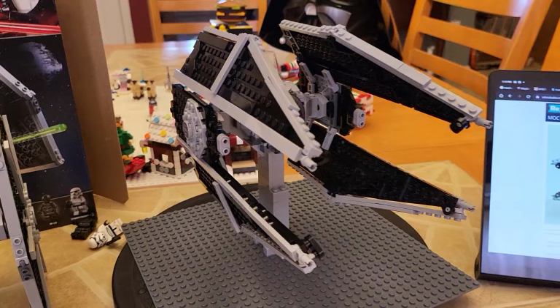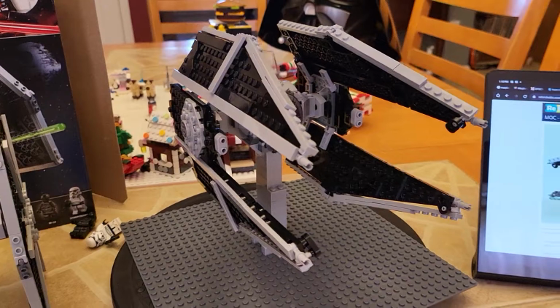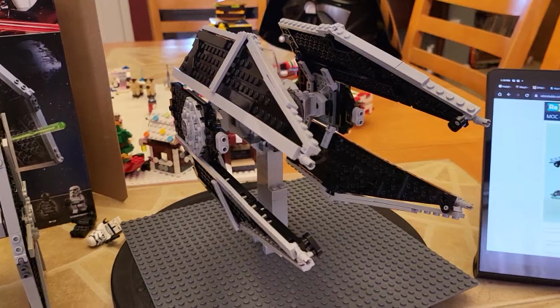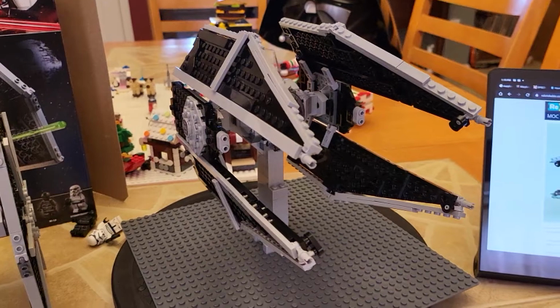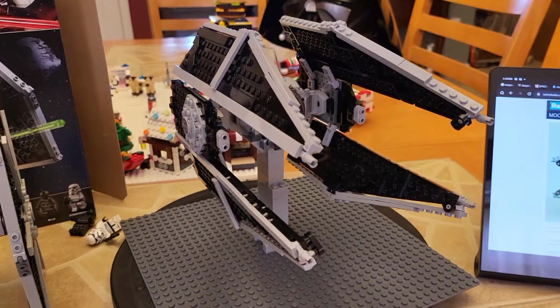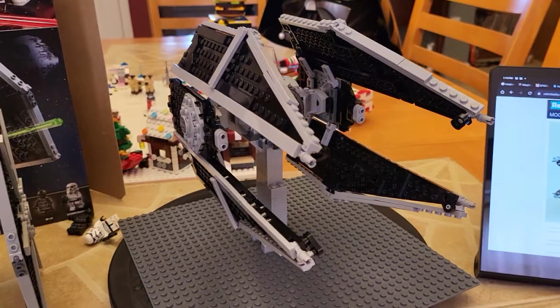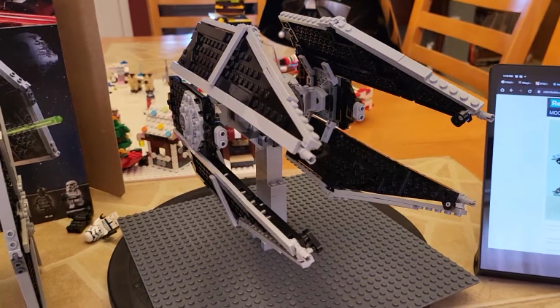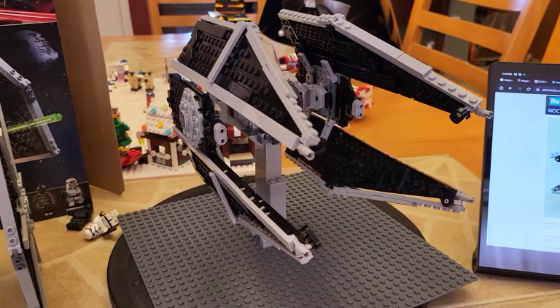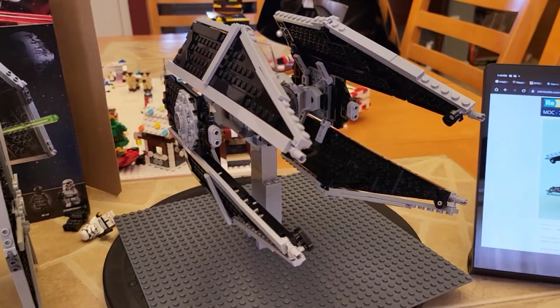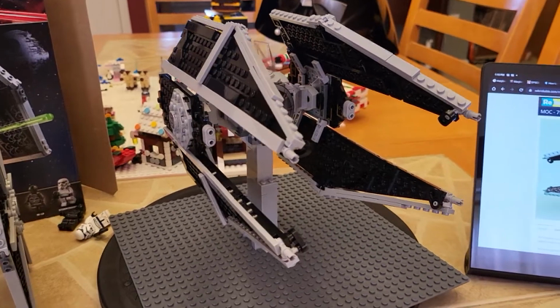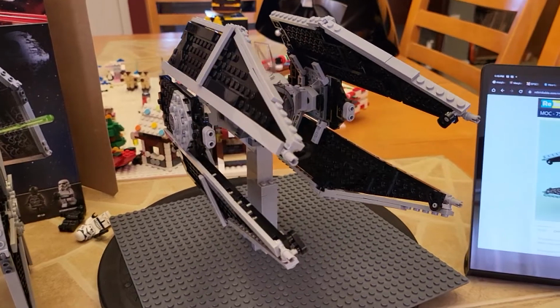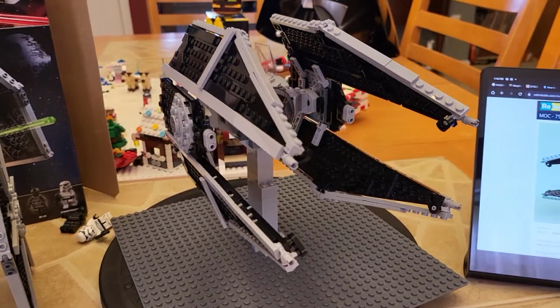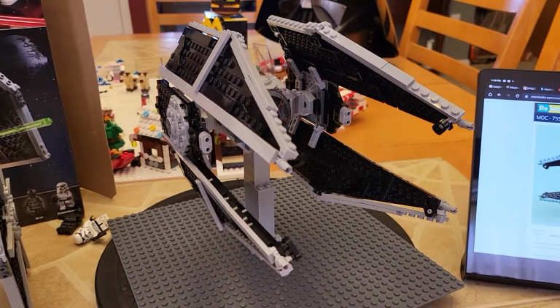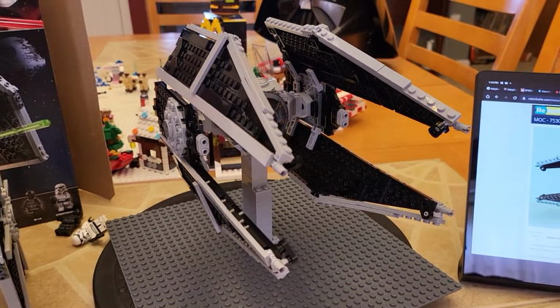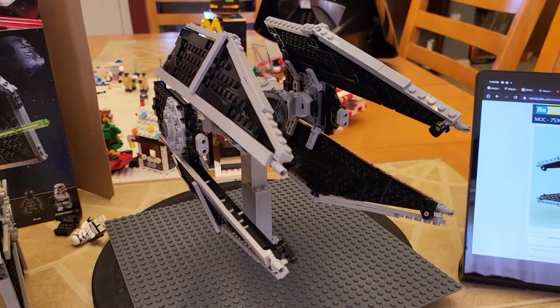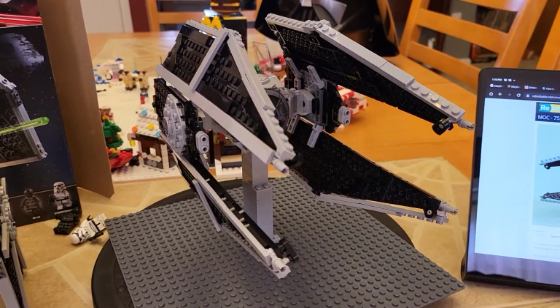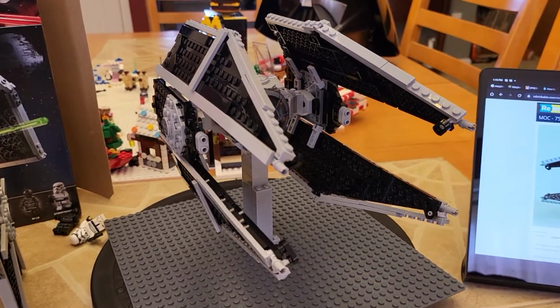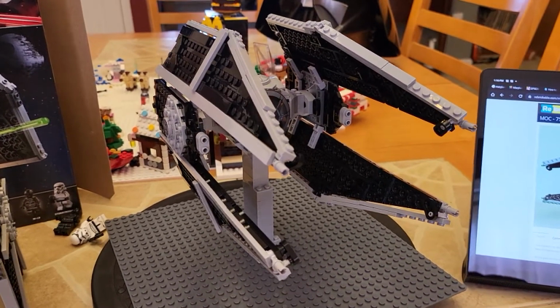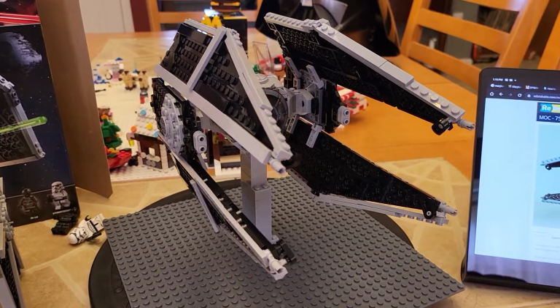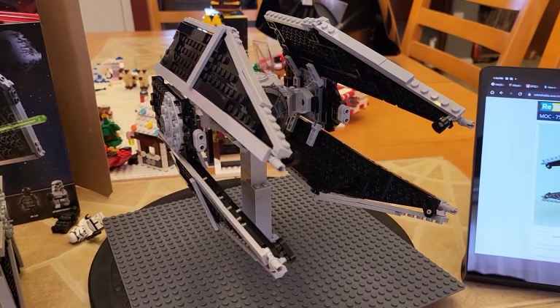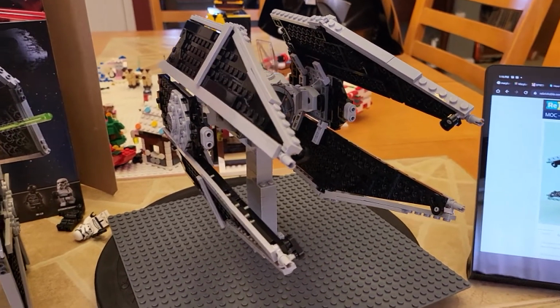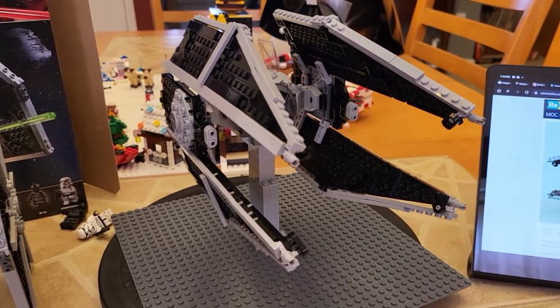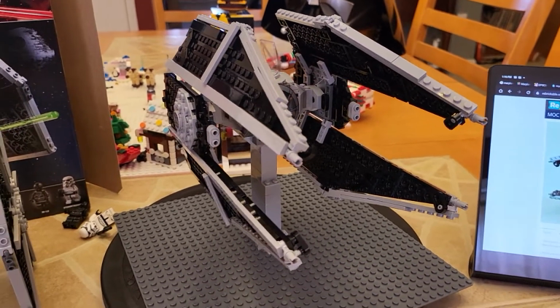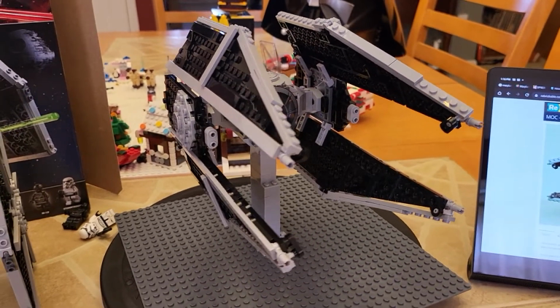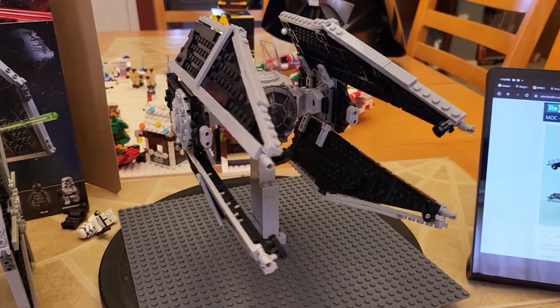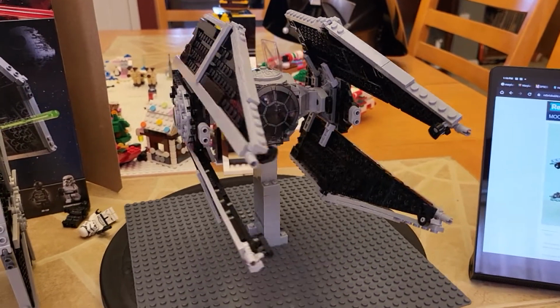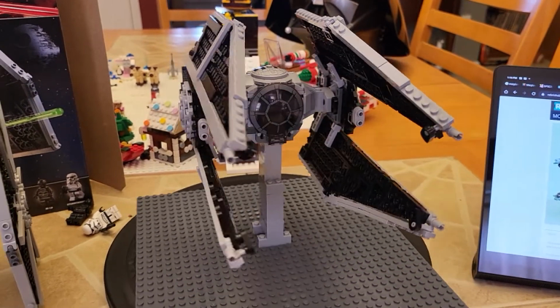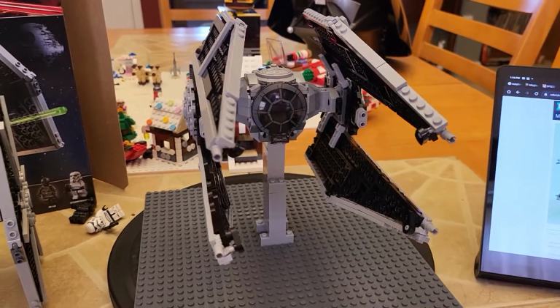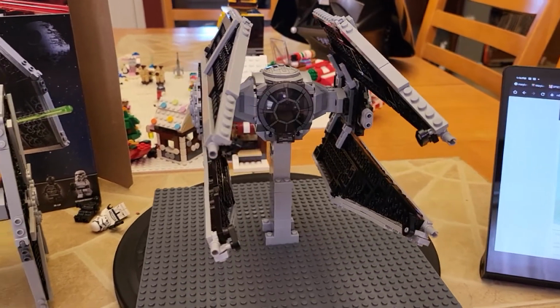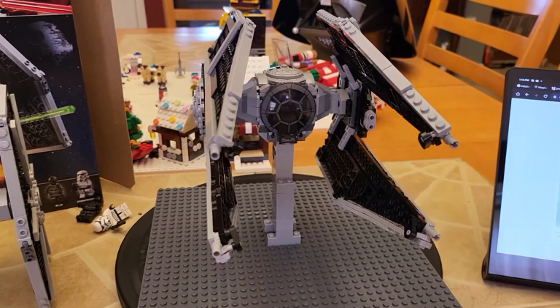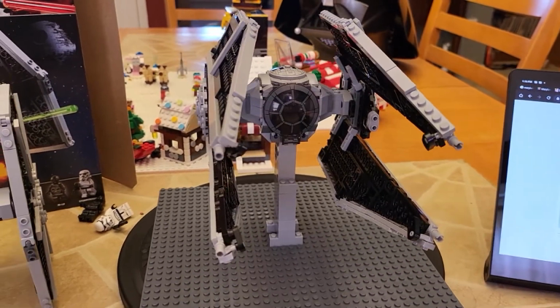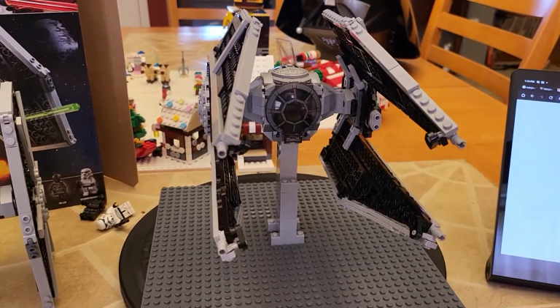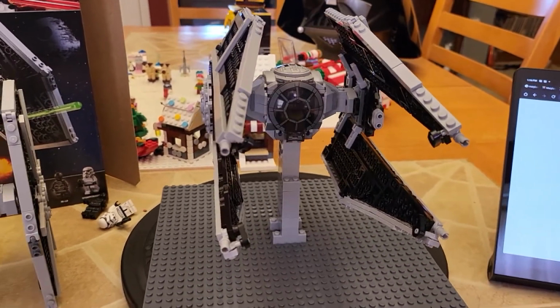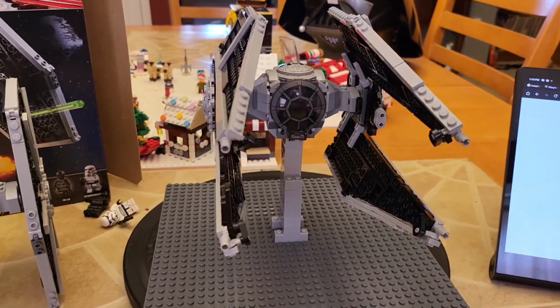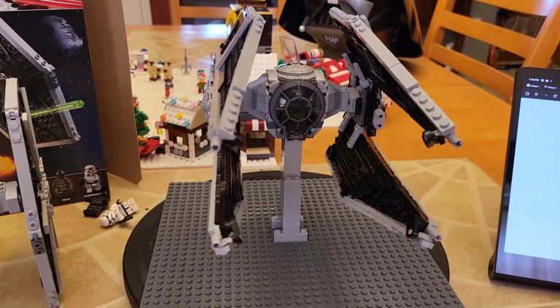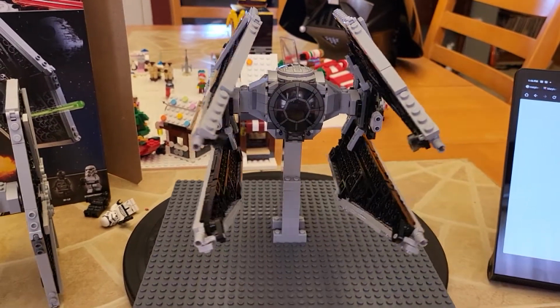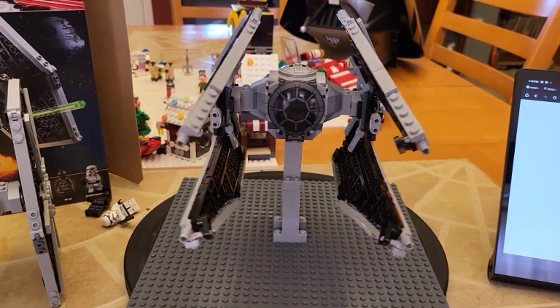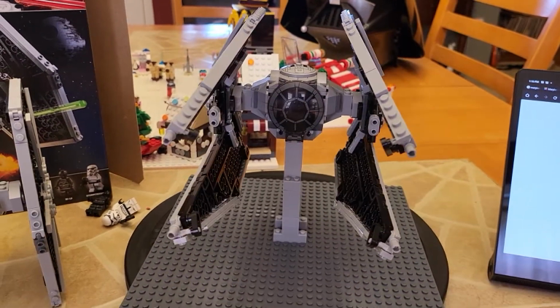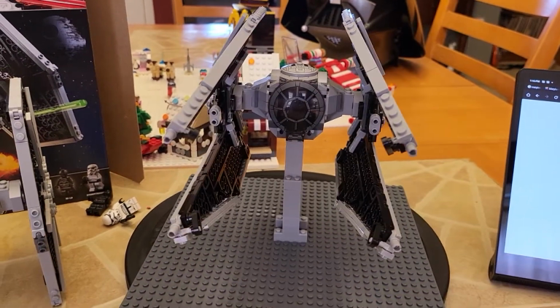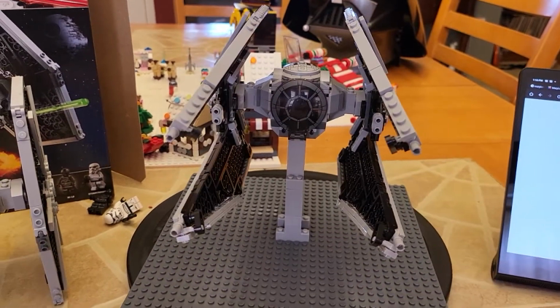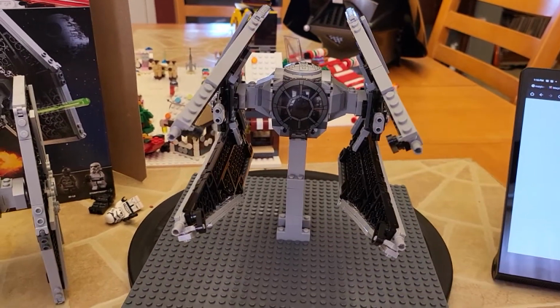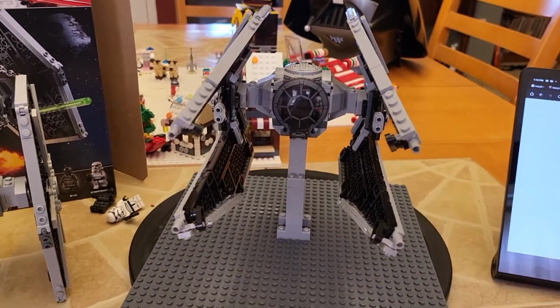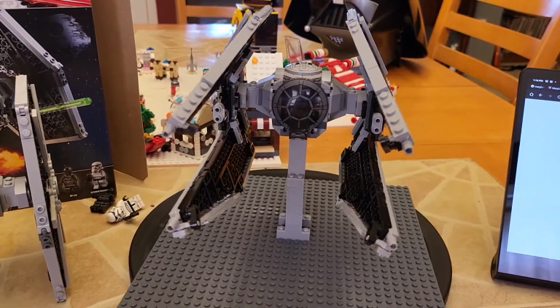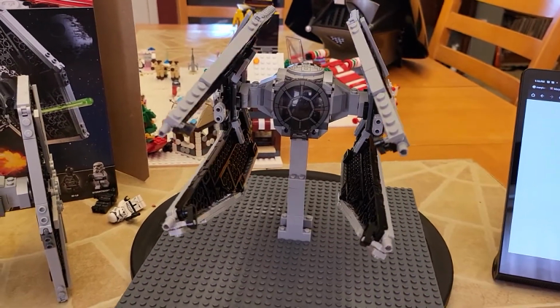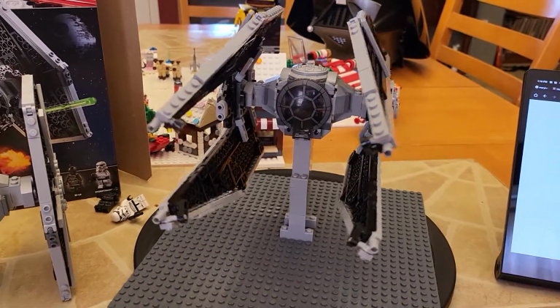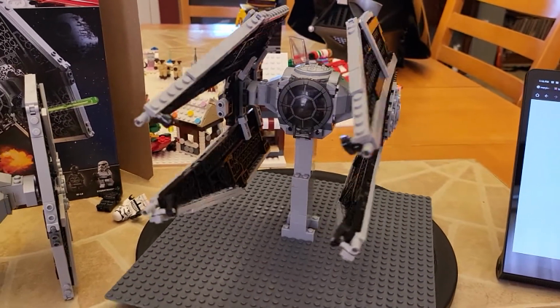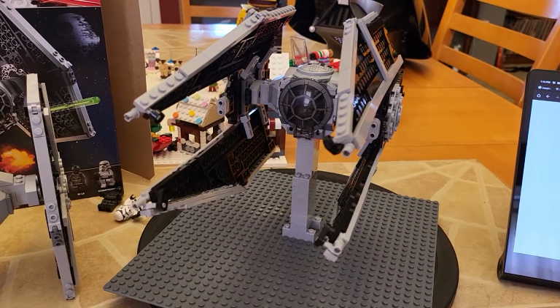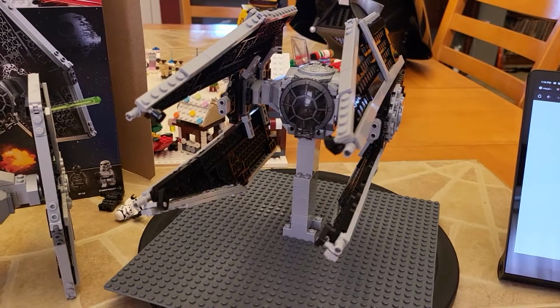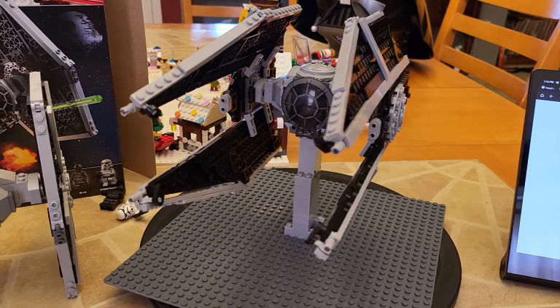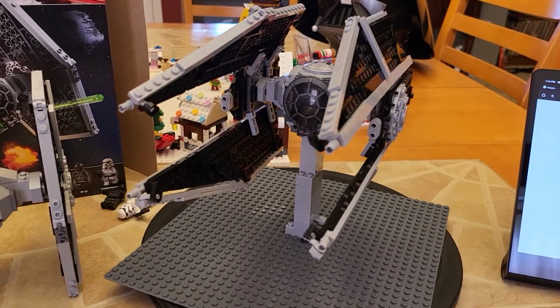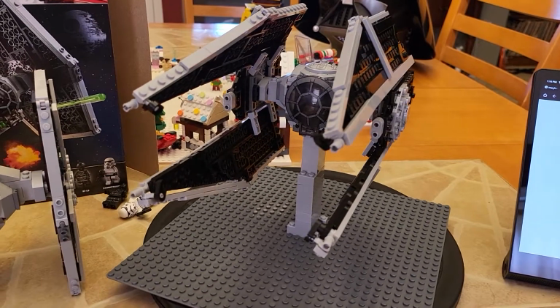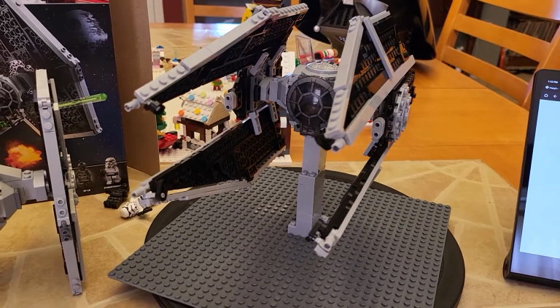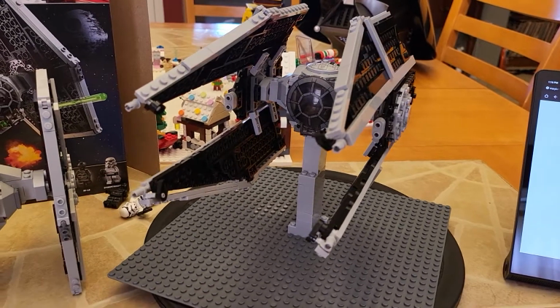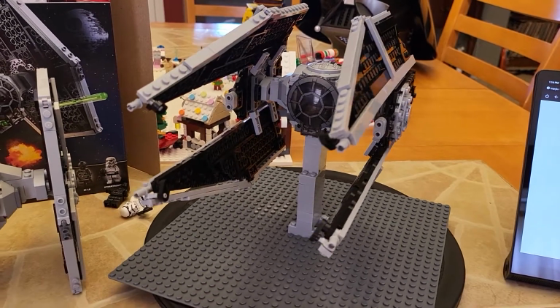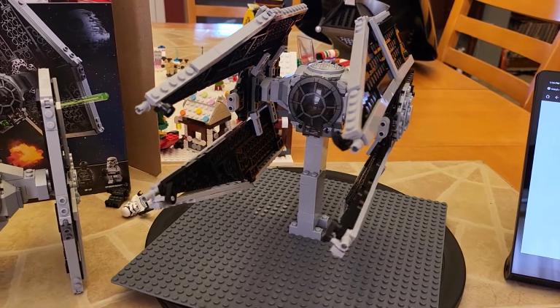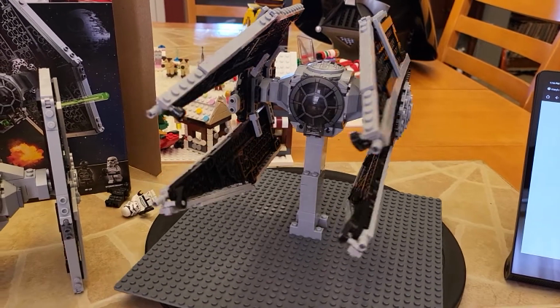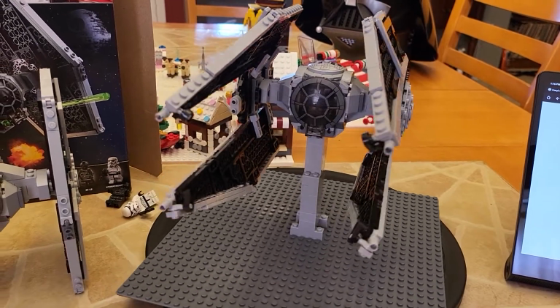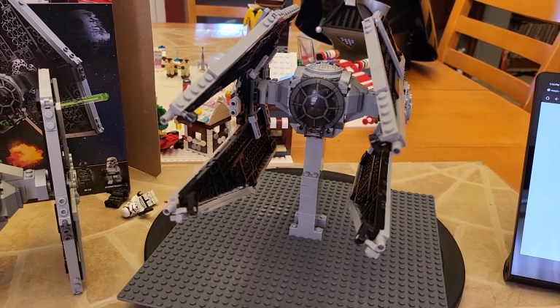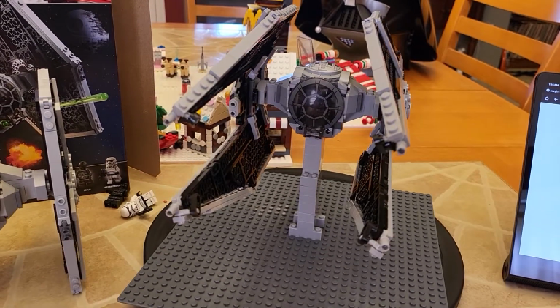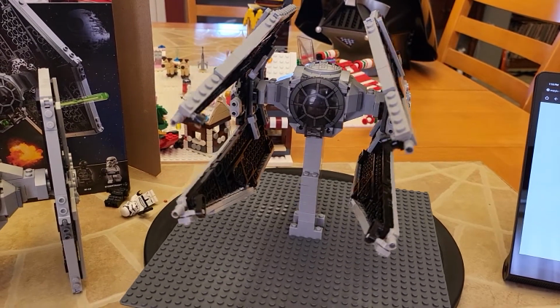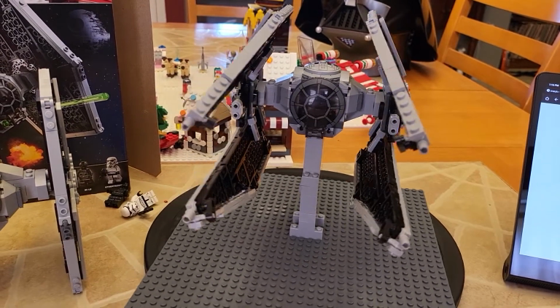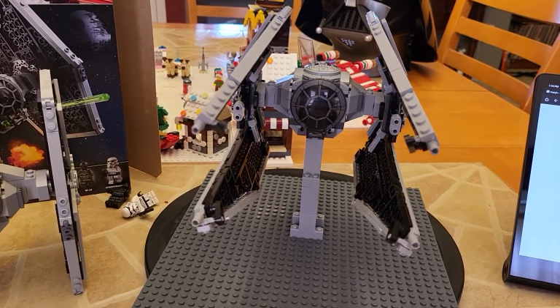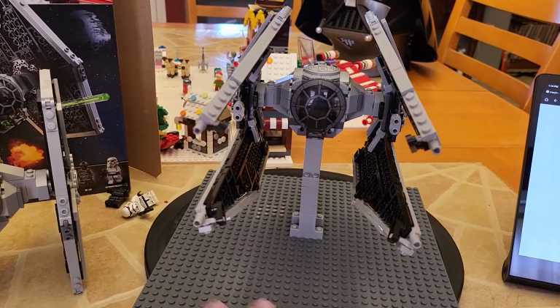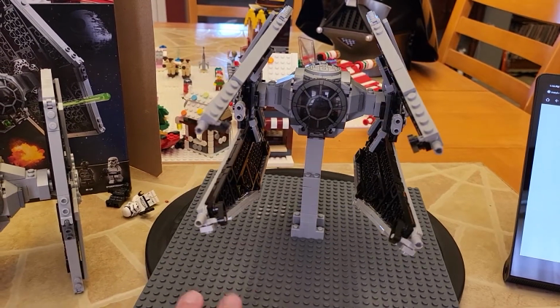Hi YouTube! I just wanted to take a couple of minutes to give you a quick thought on the recent Rebrickable MOC that I built.